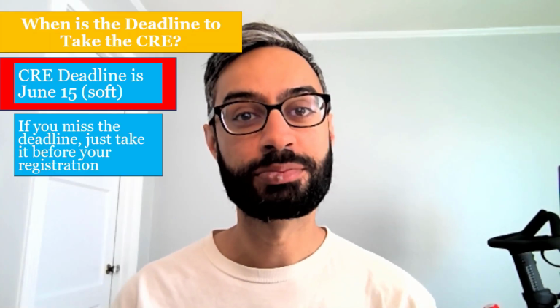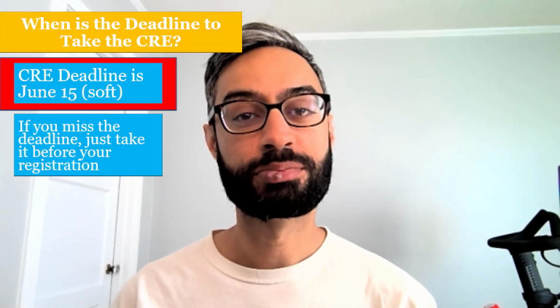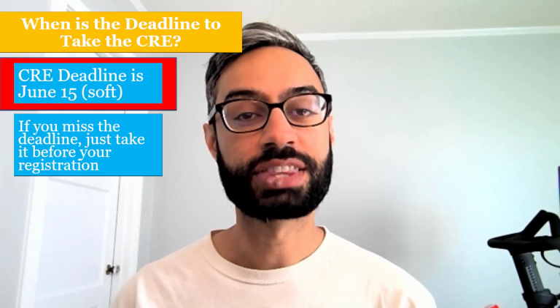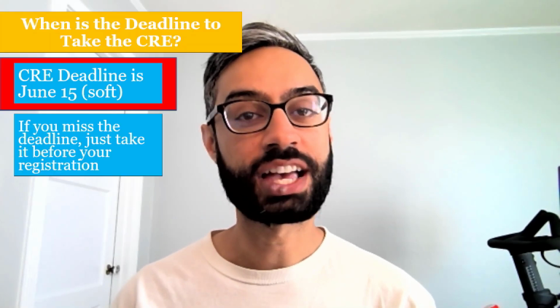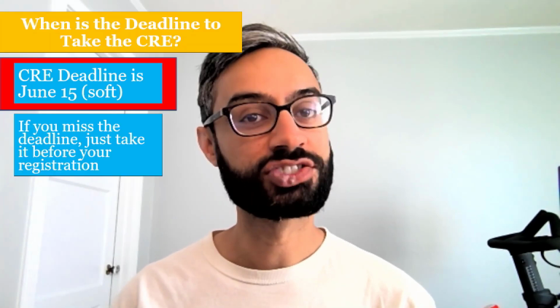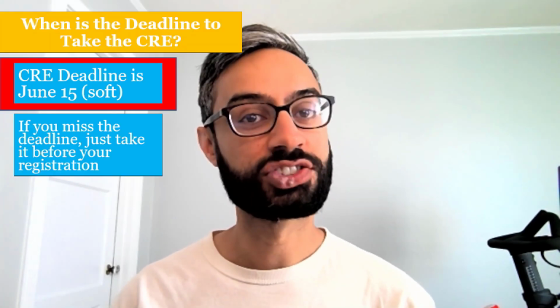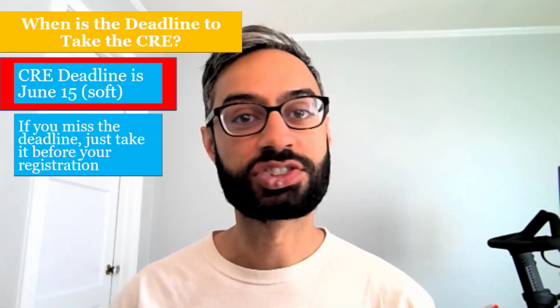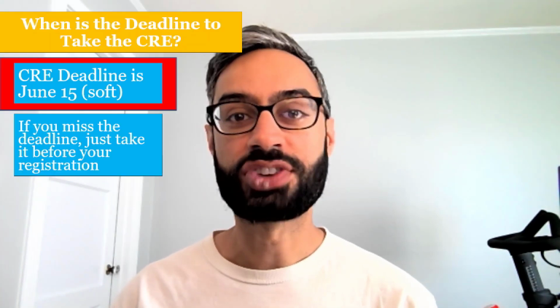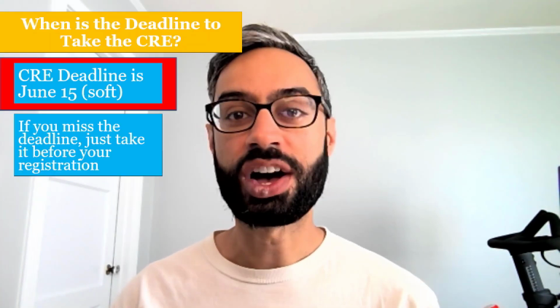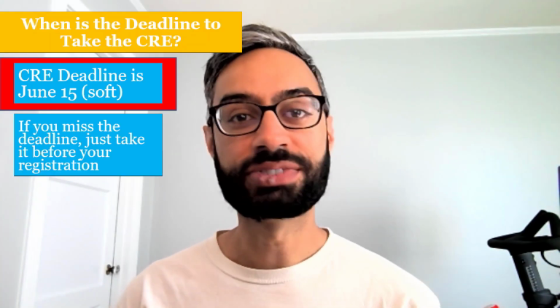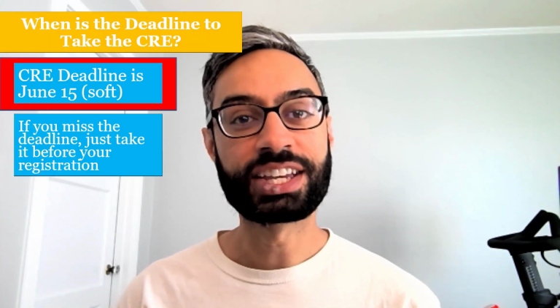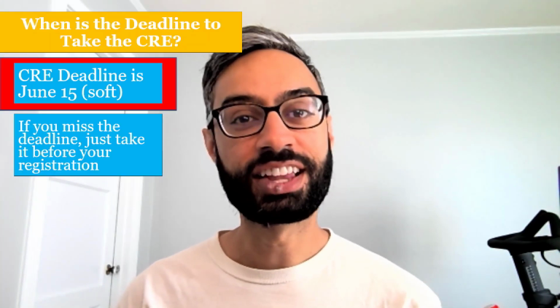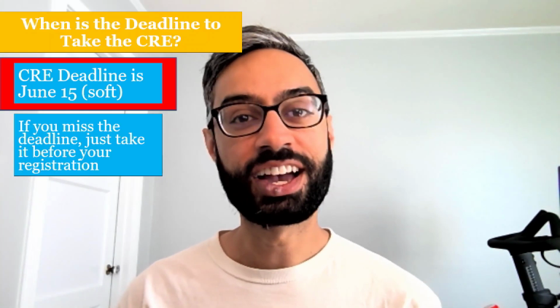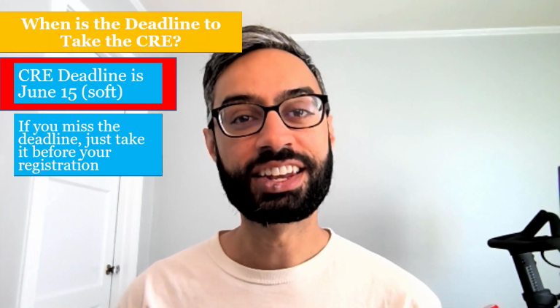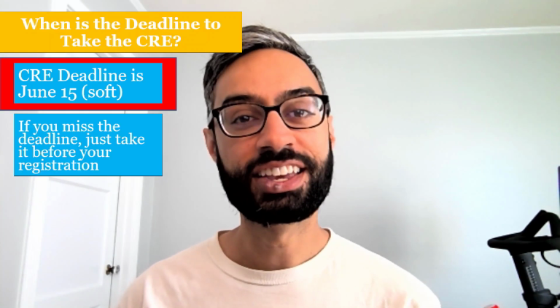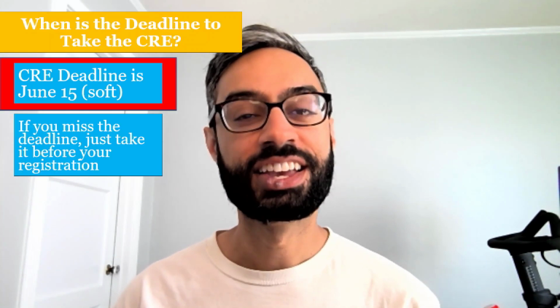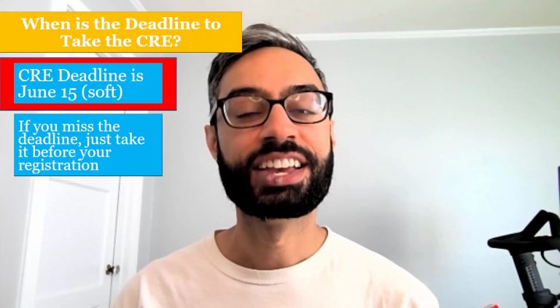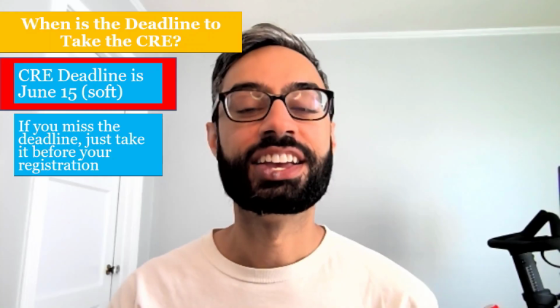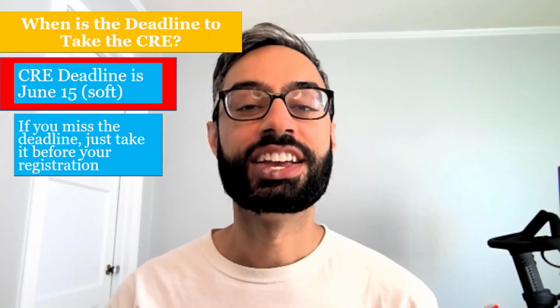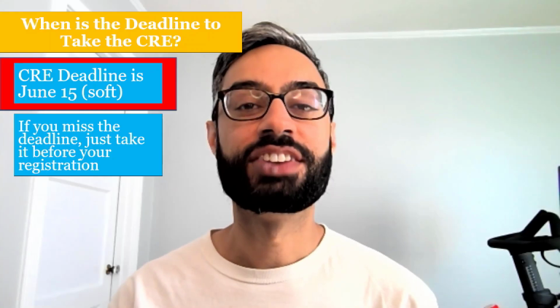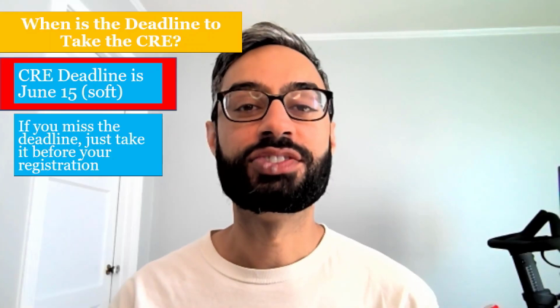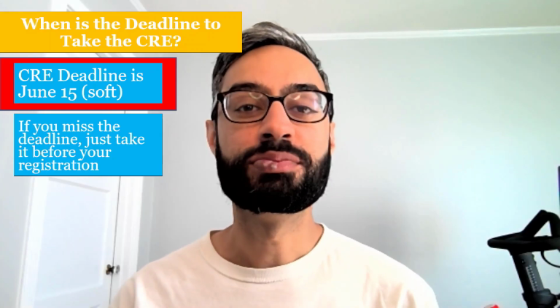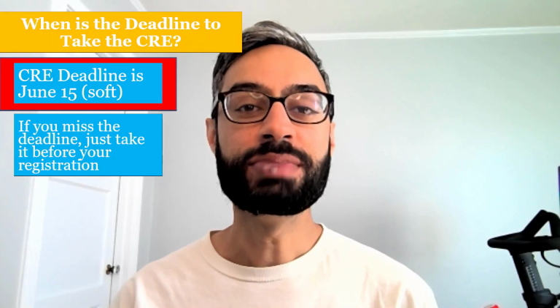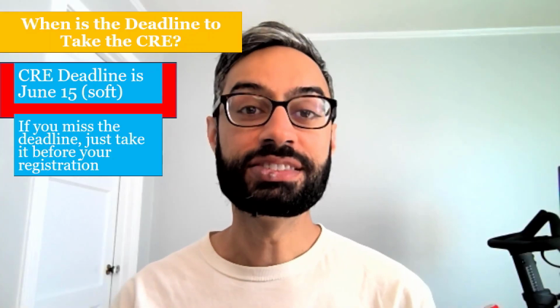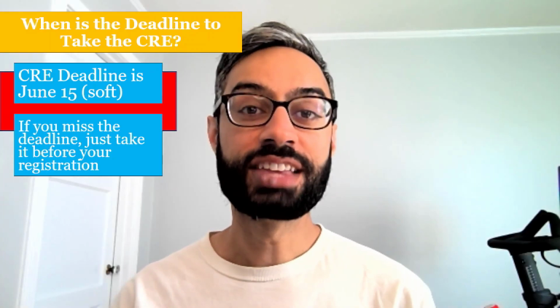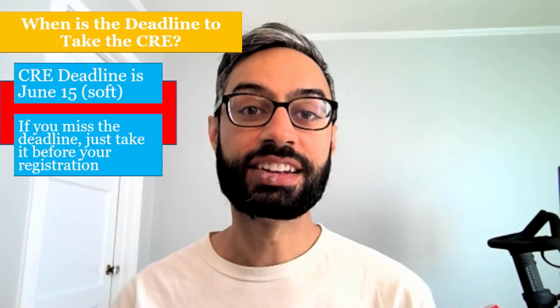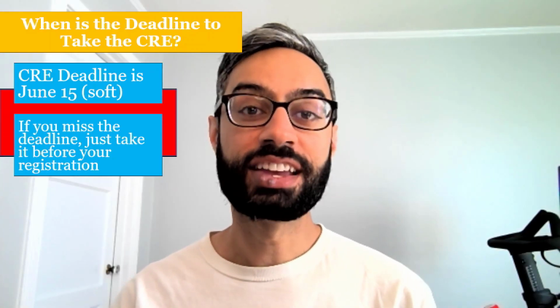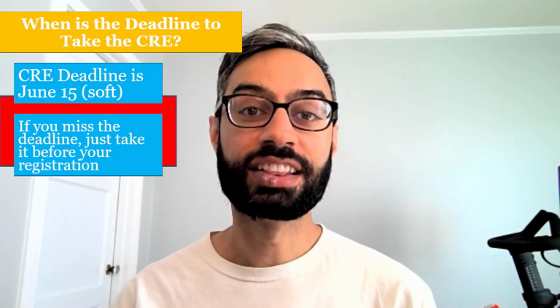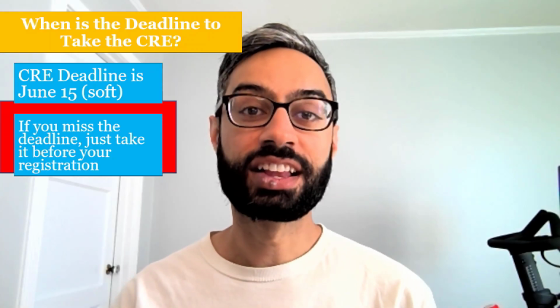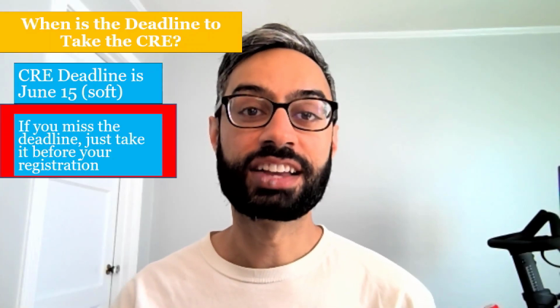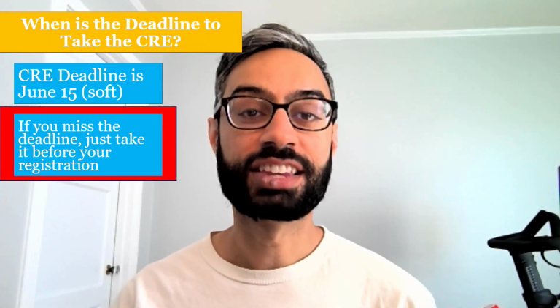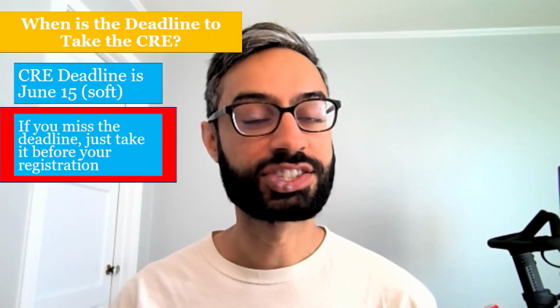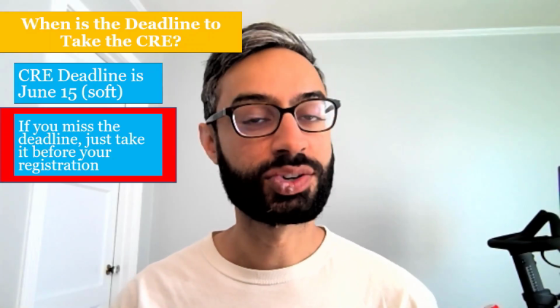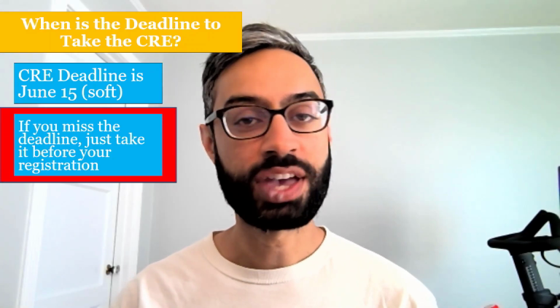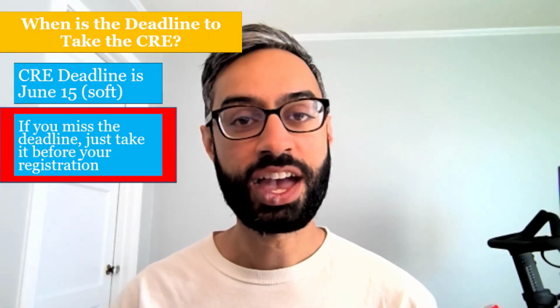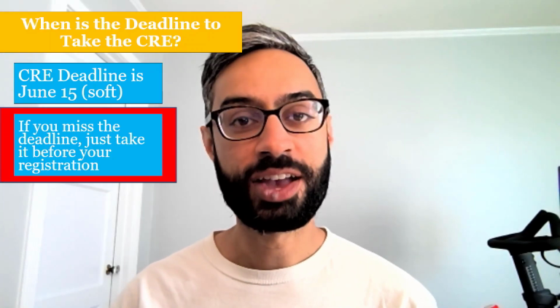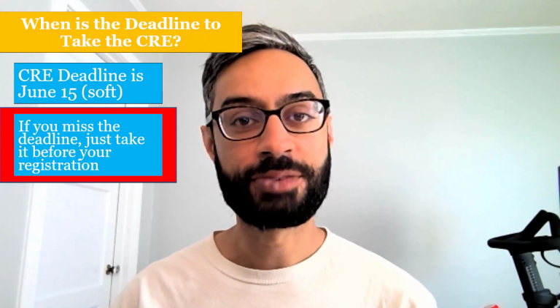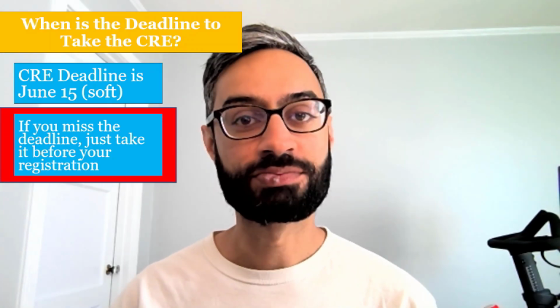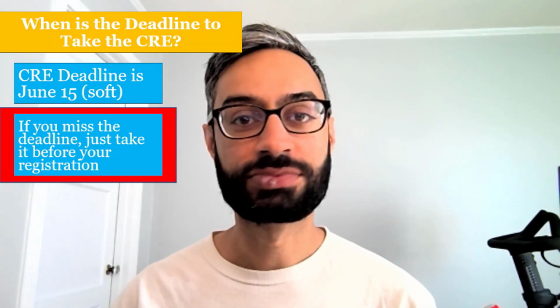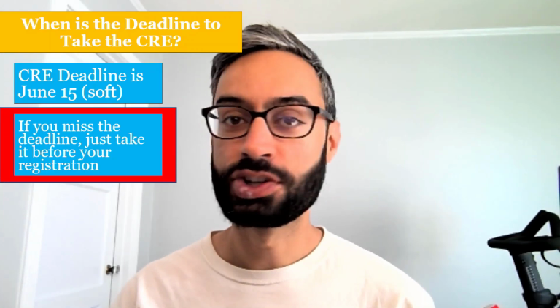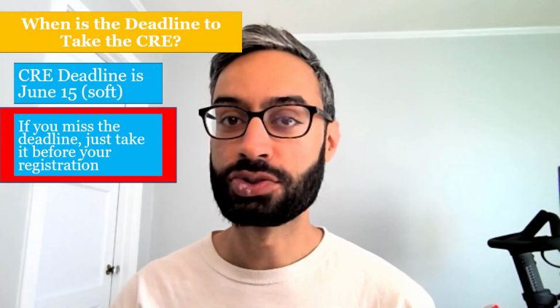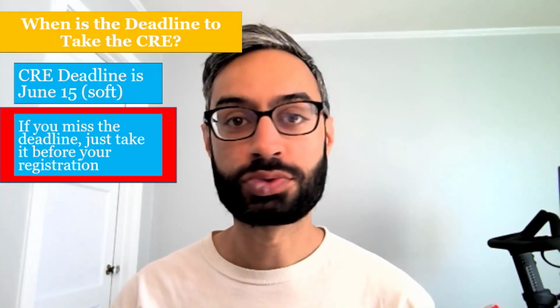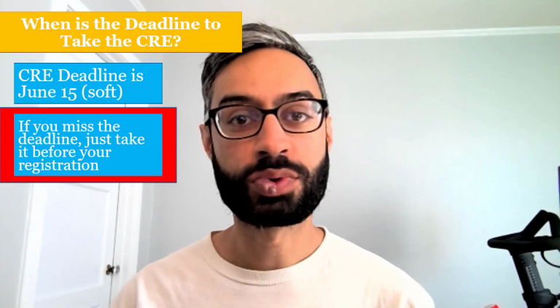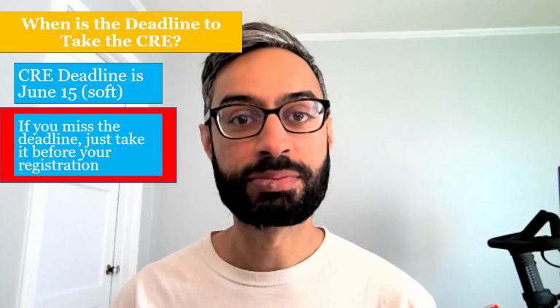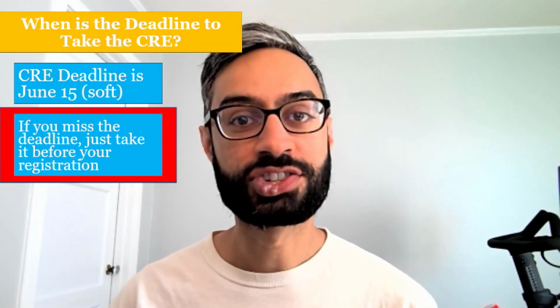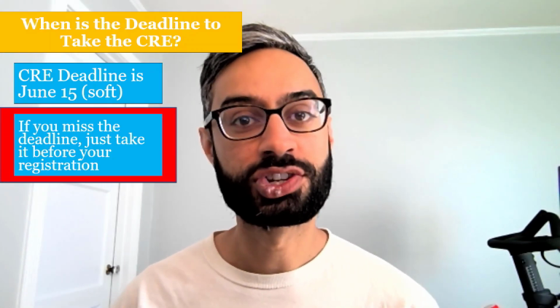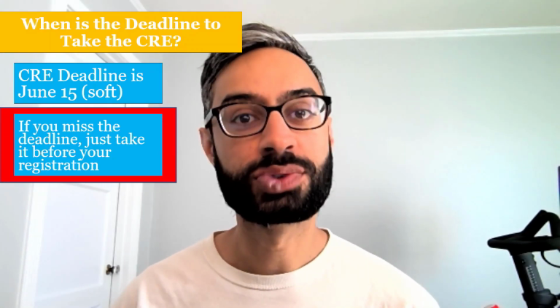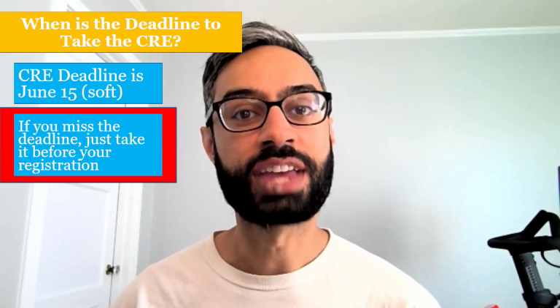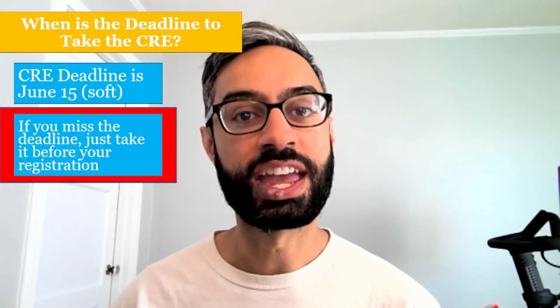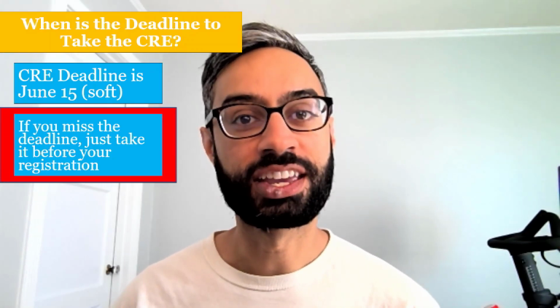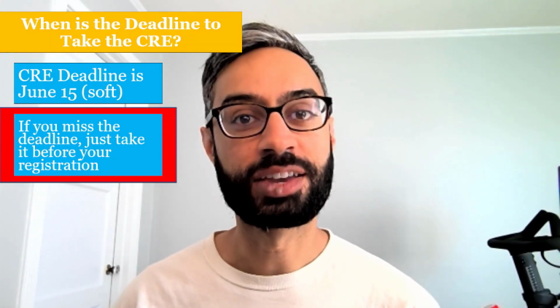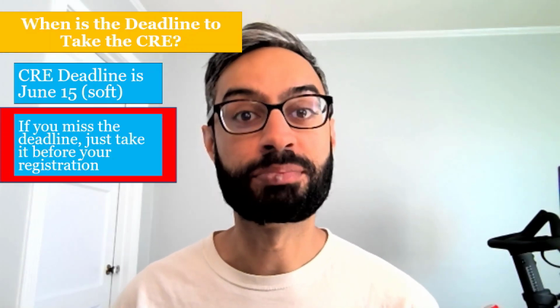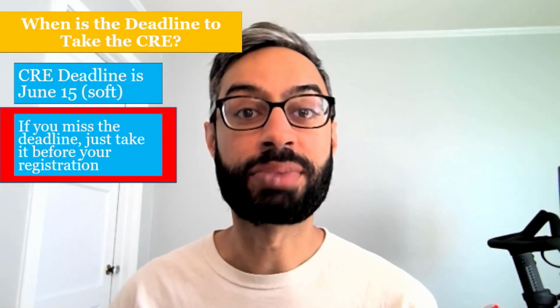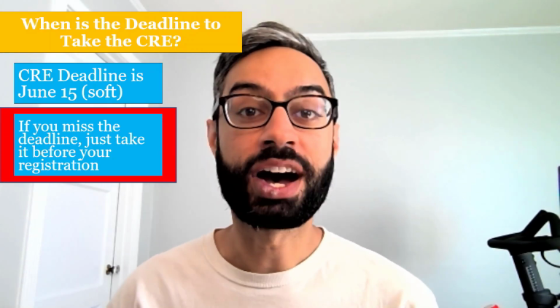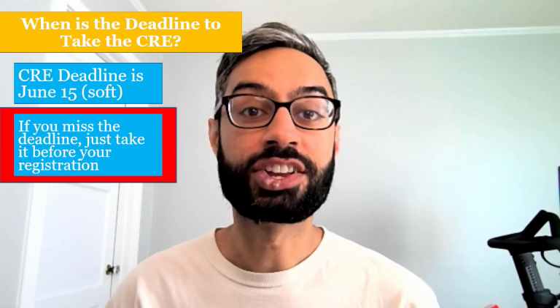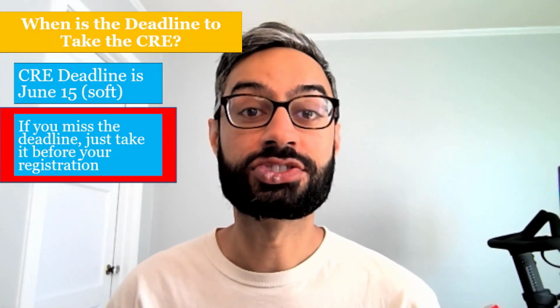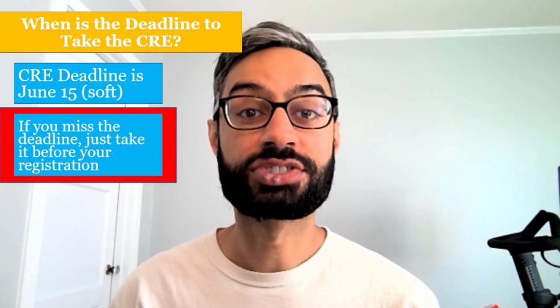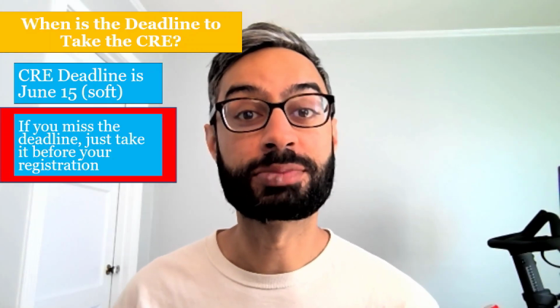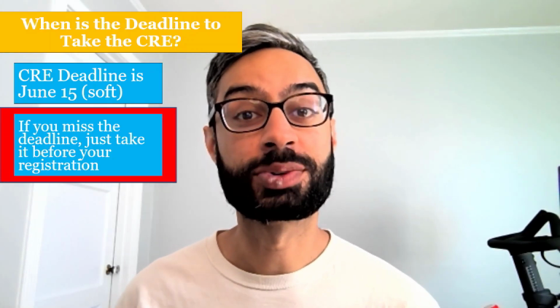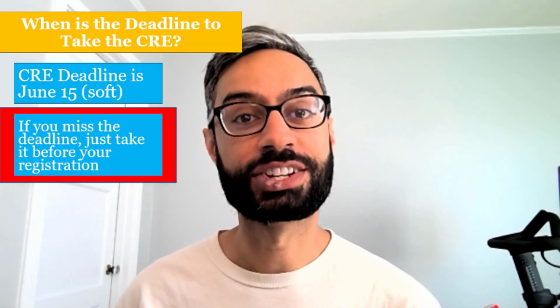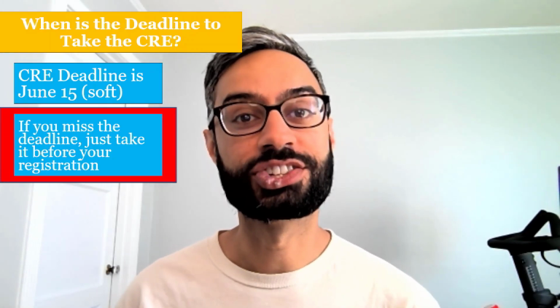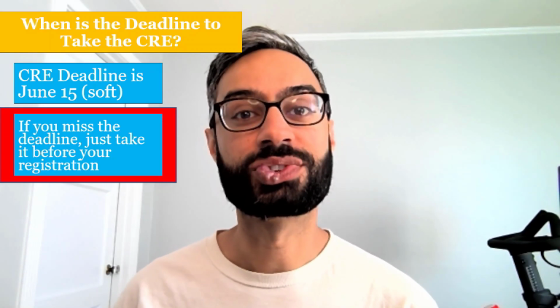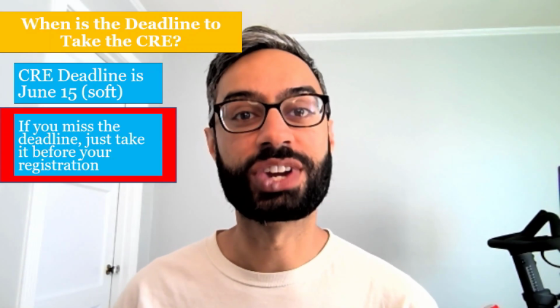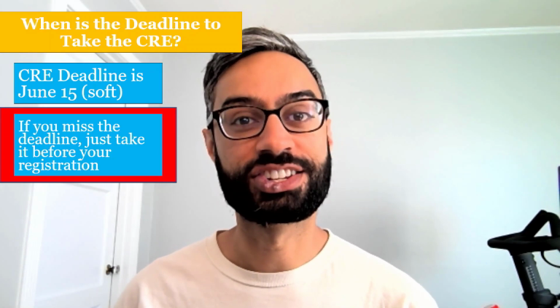Or if you've already taken pre-calculus at SCU. The deadline to take the CRE is June 15th, but that's just a soft deadline. If you miss that deadline, that's okay — you'll just want to make sure you take it by your summer registration.